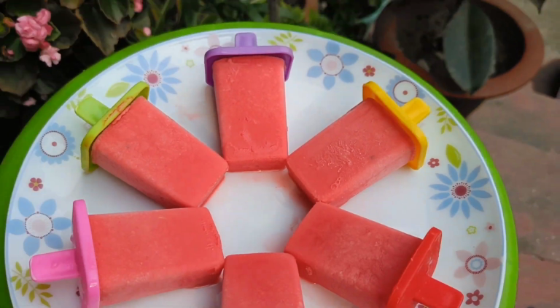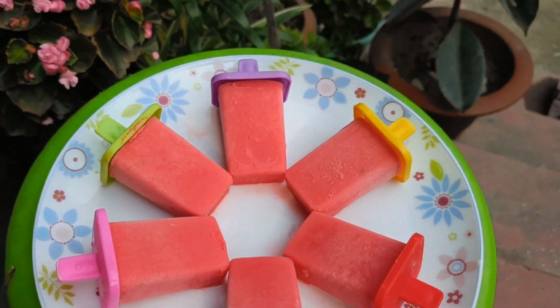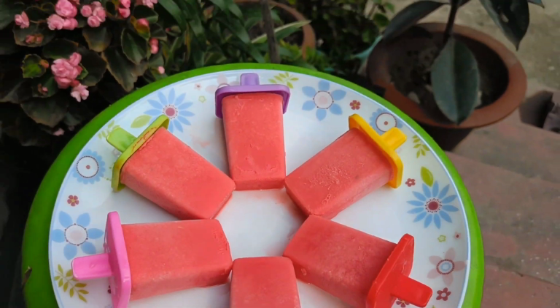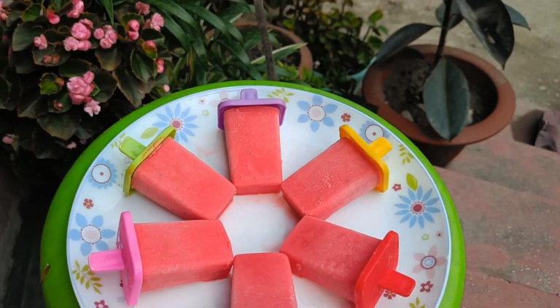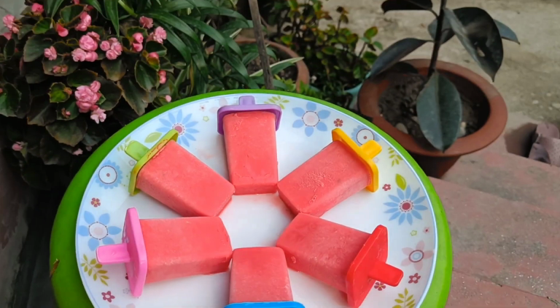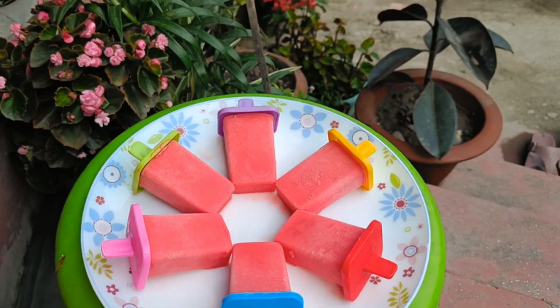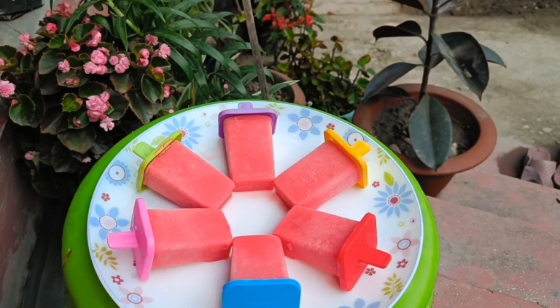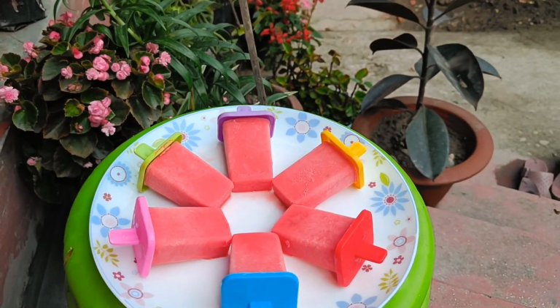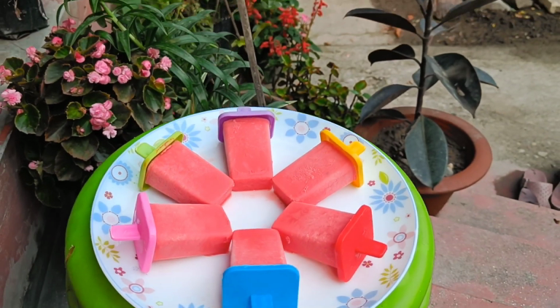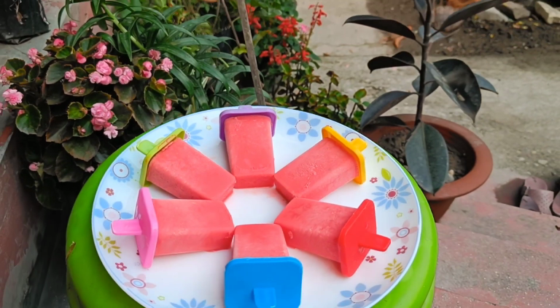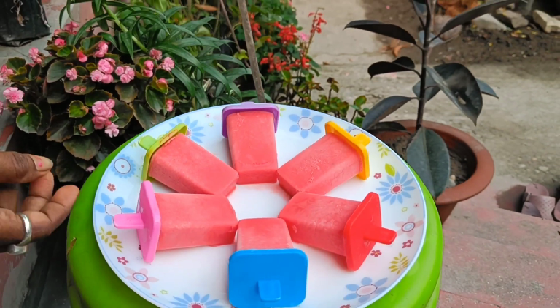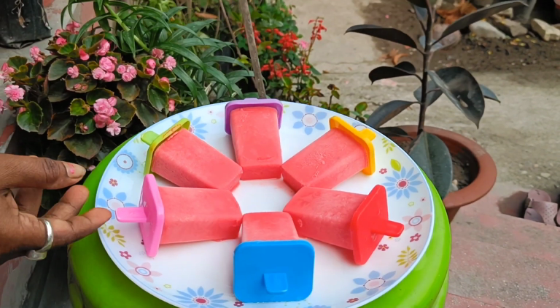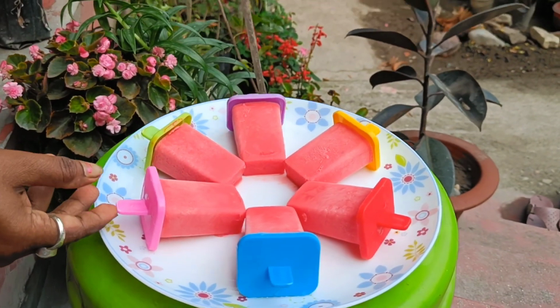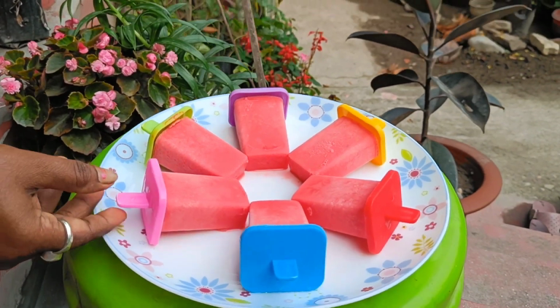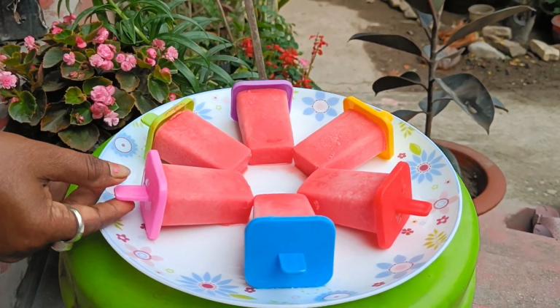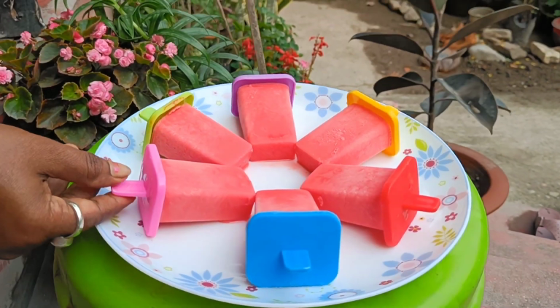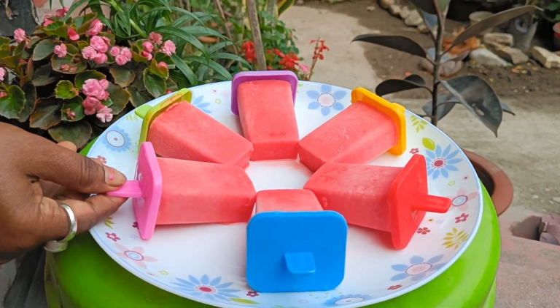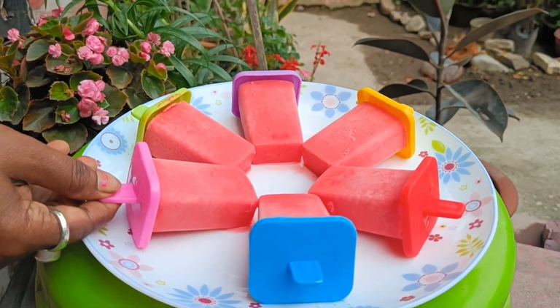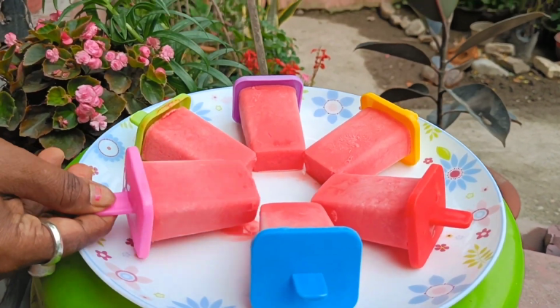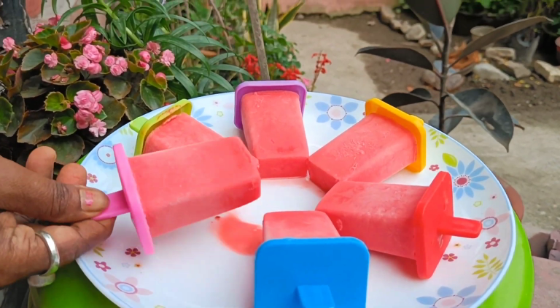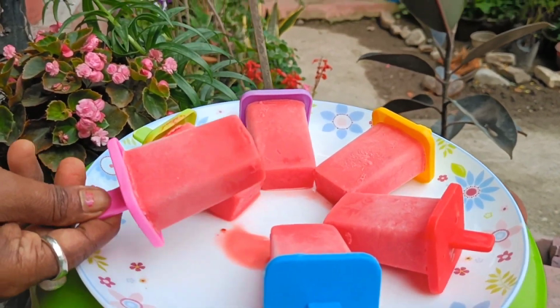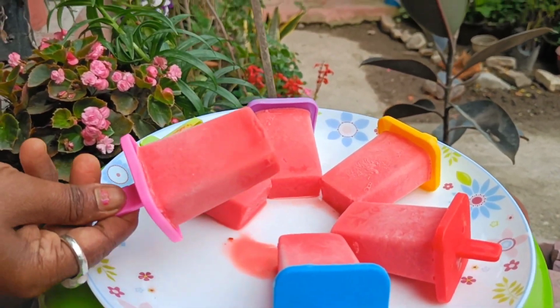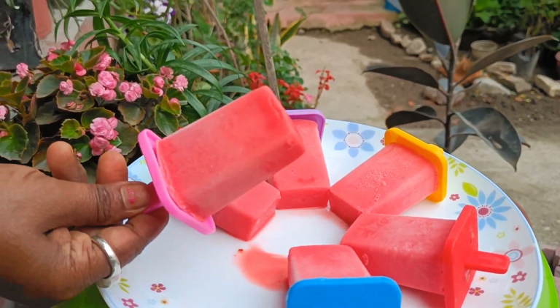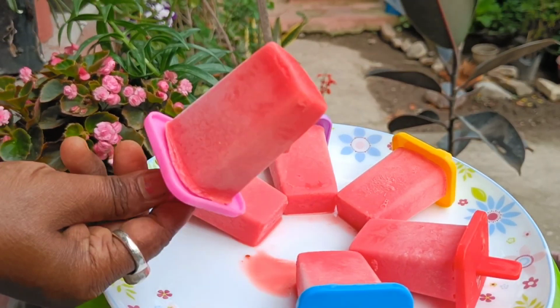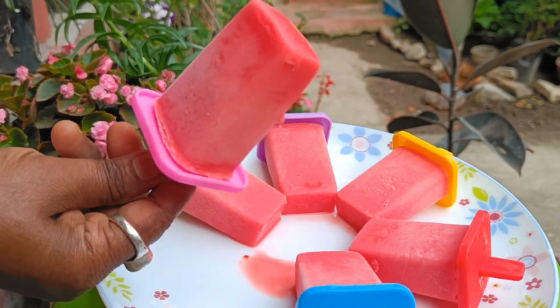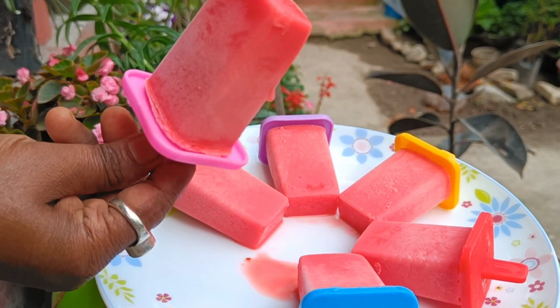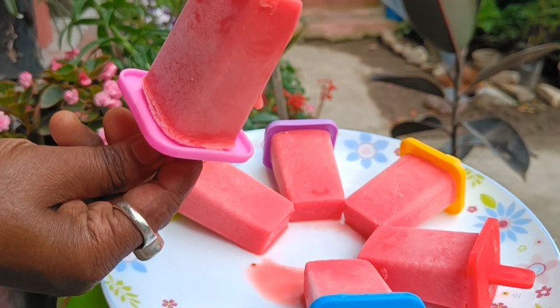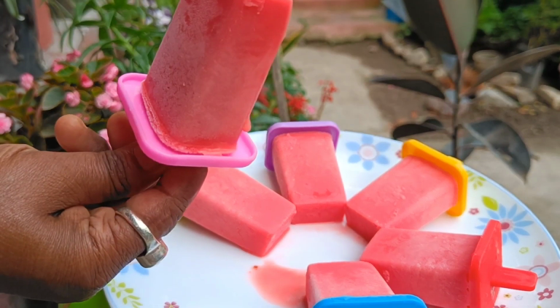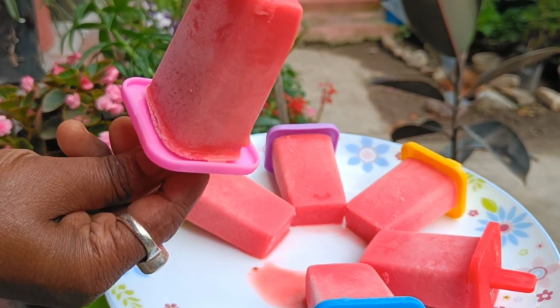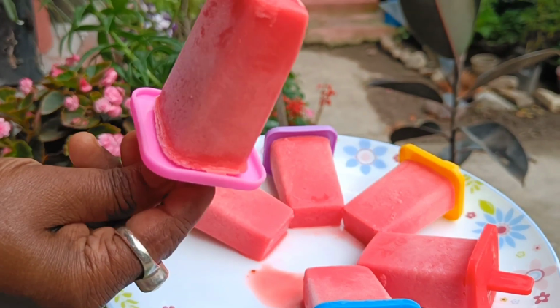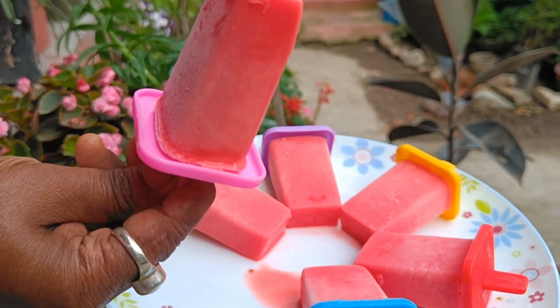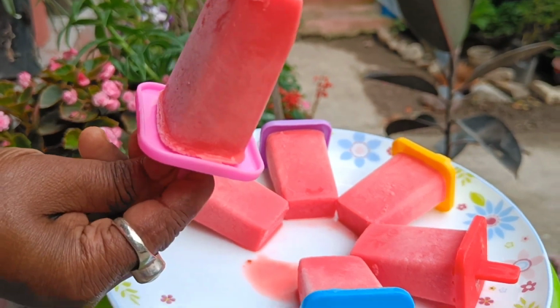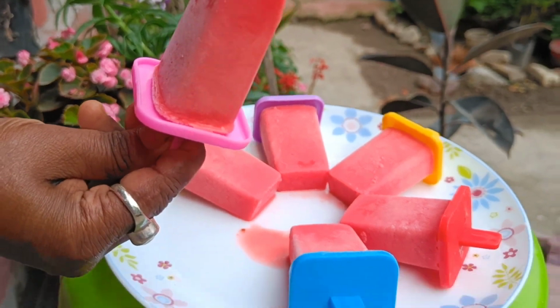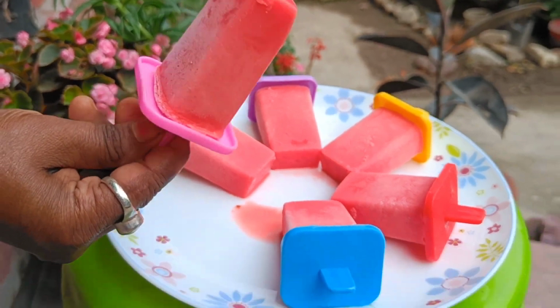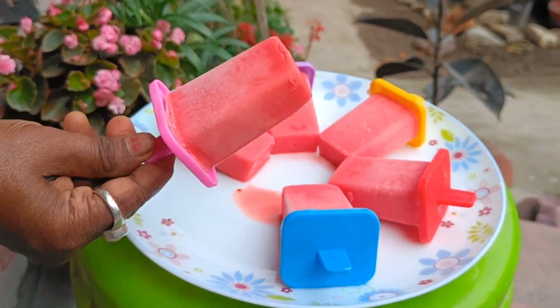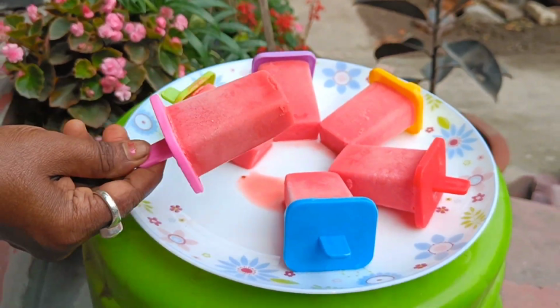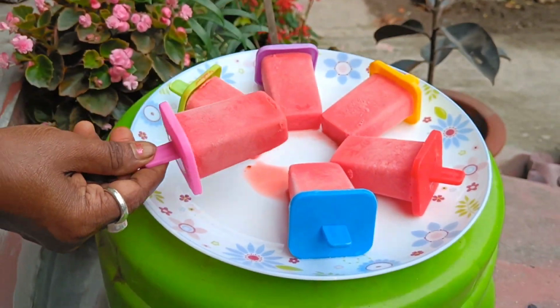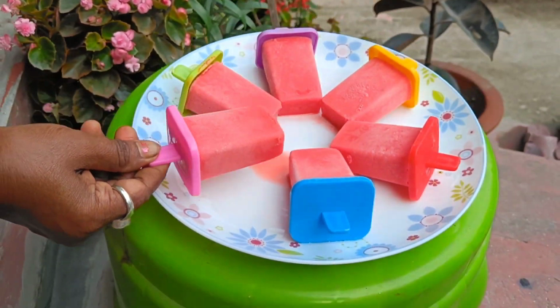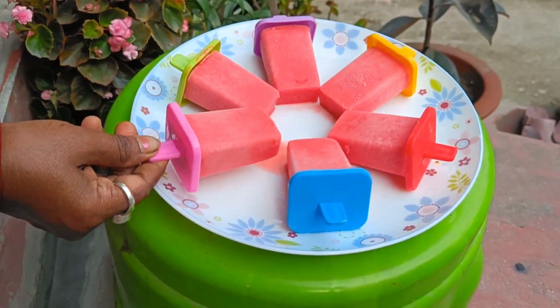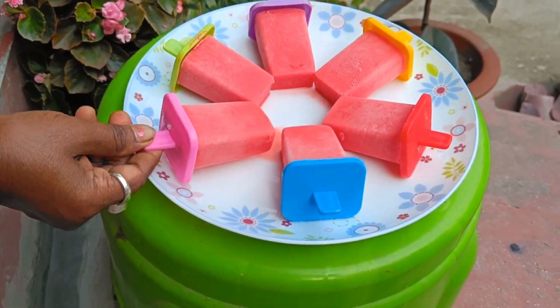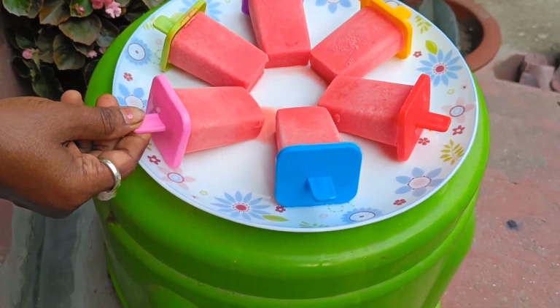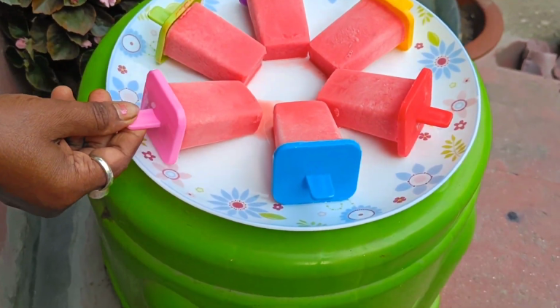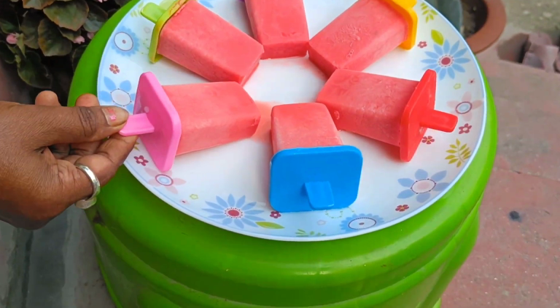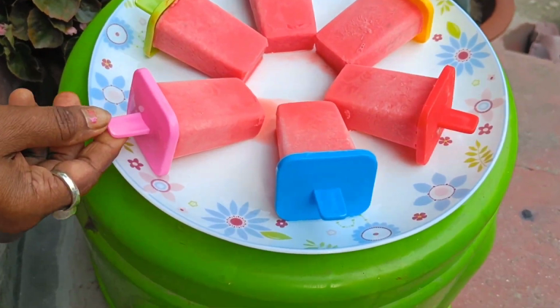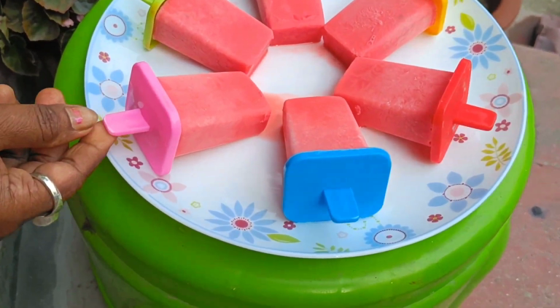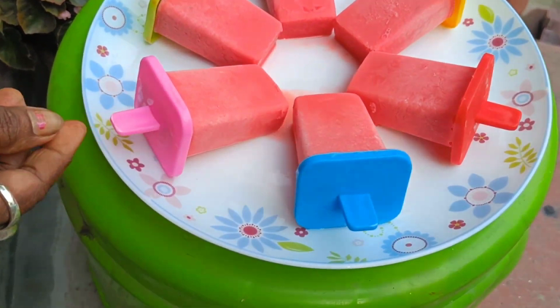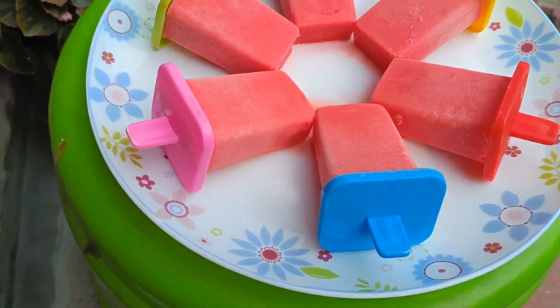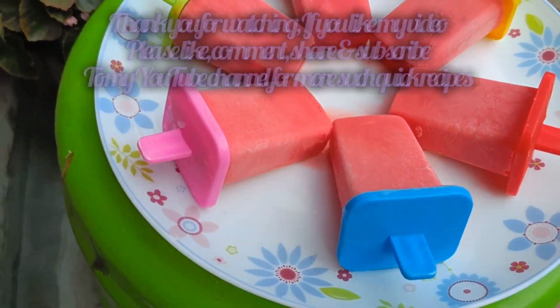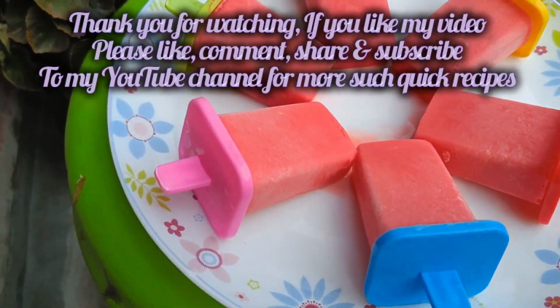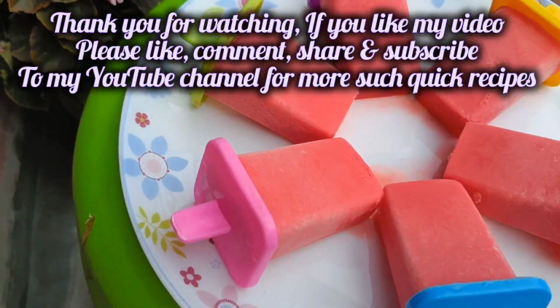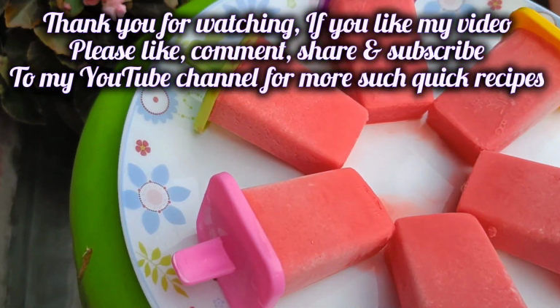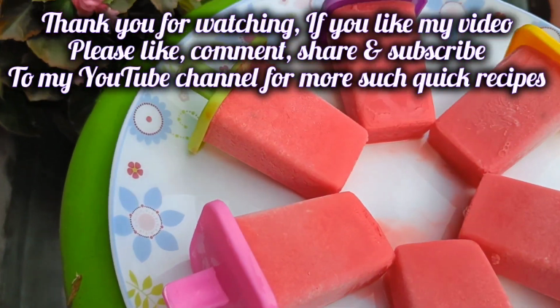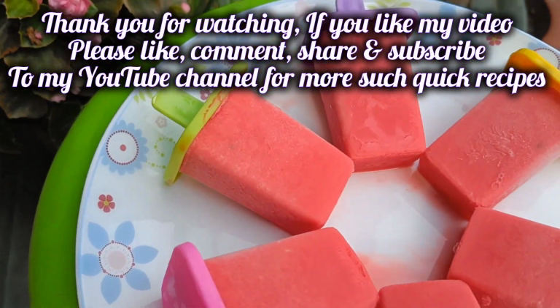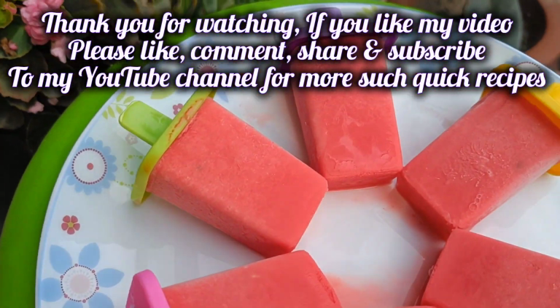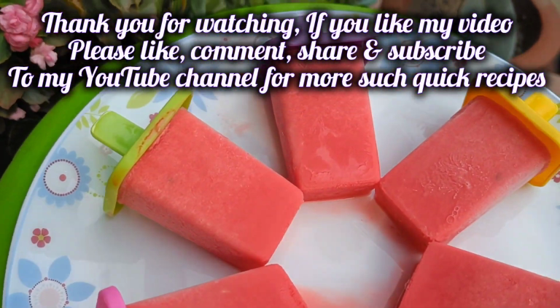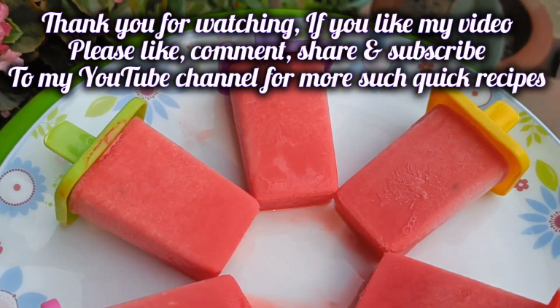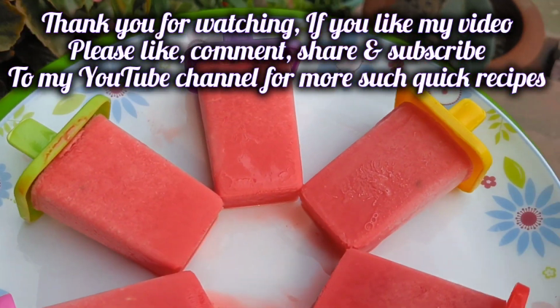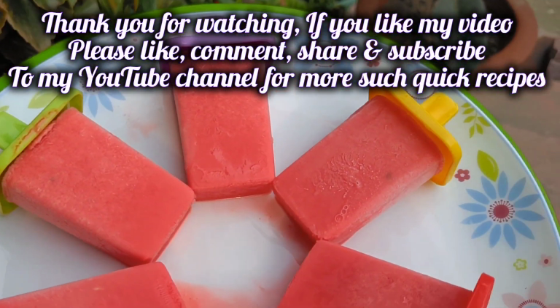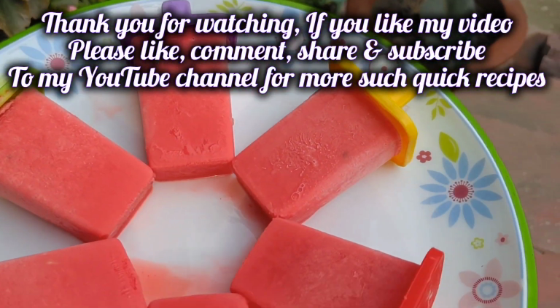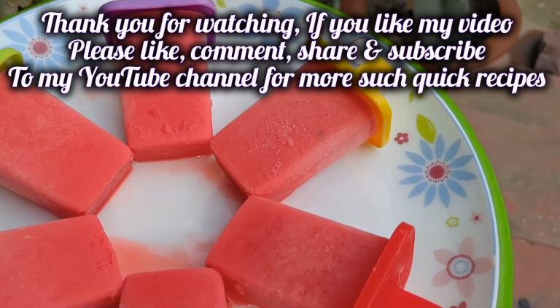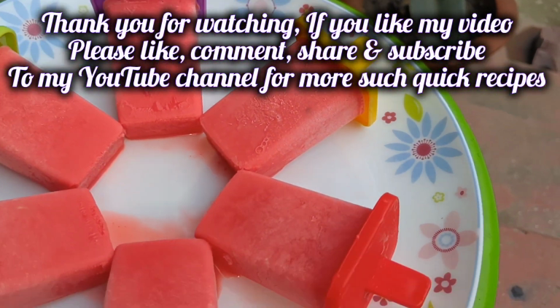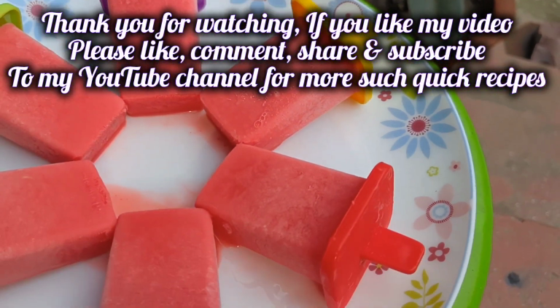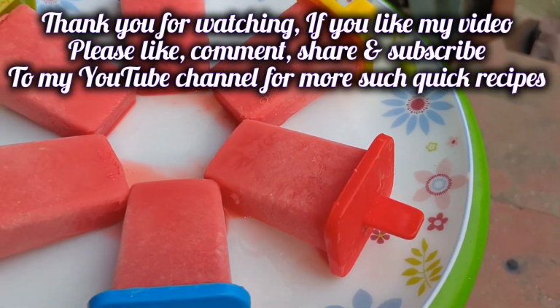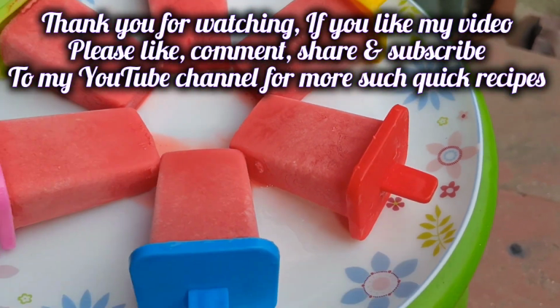Subscribe to our channel and like and comment.